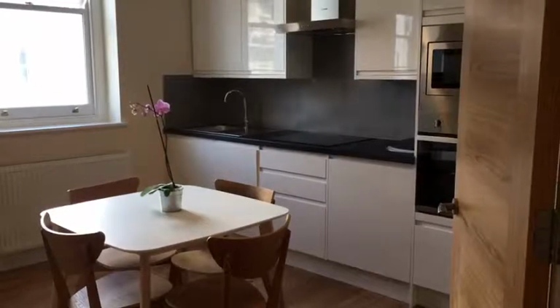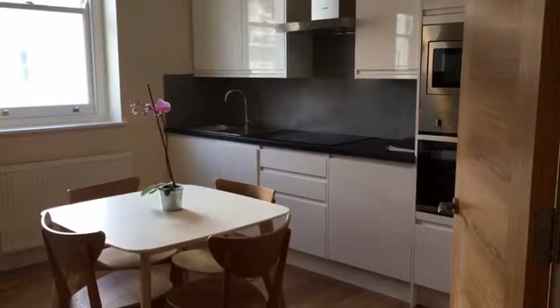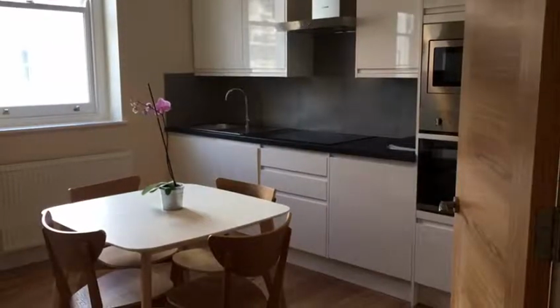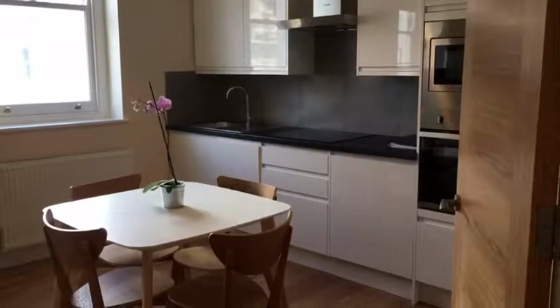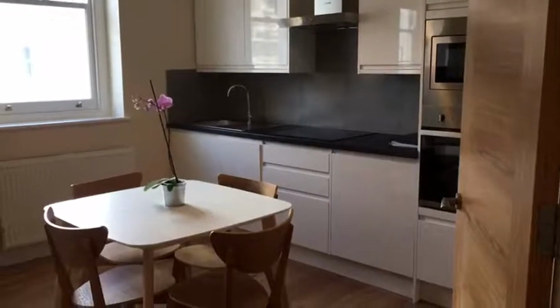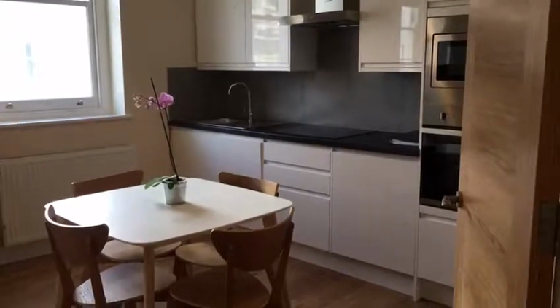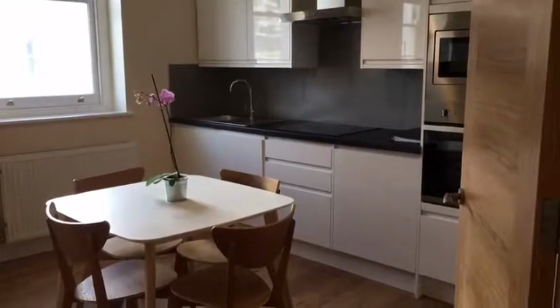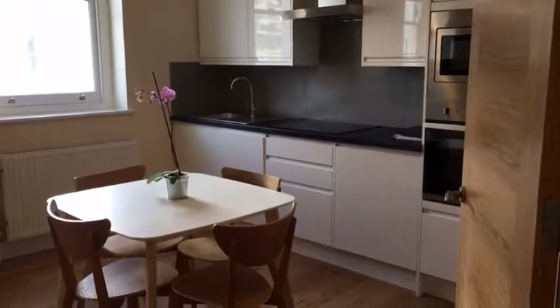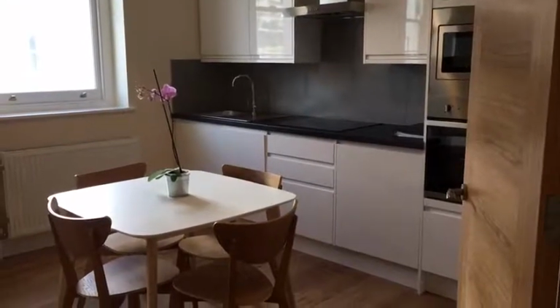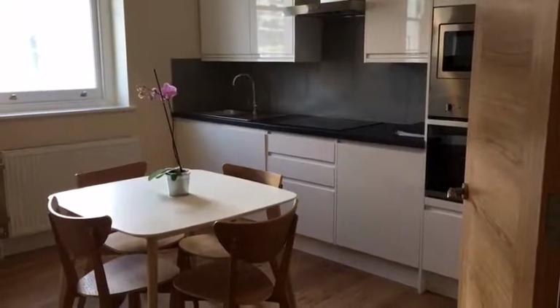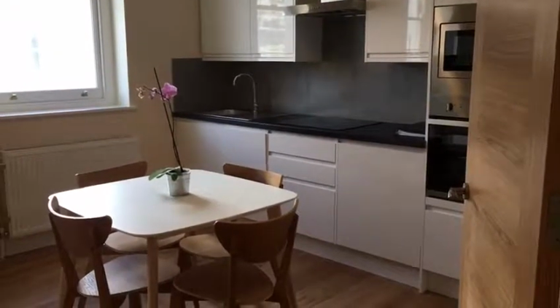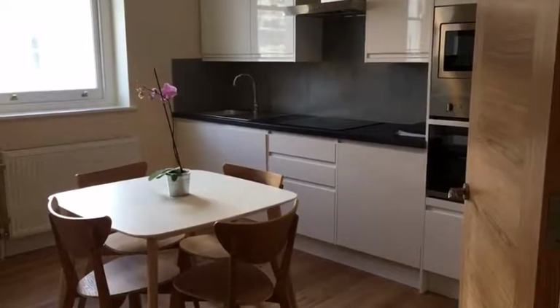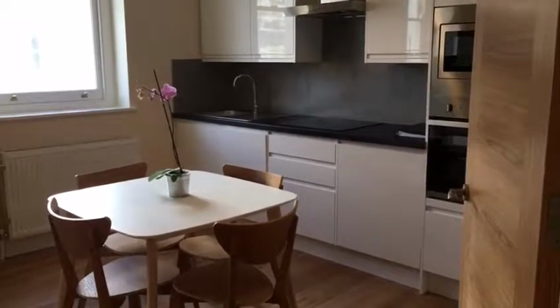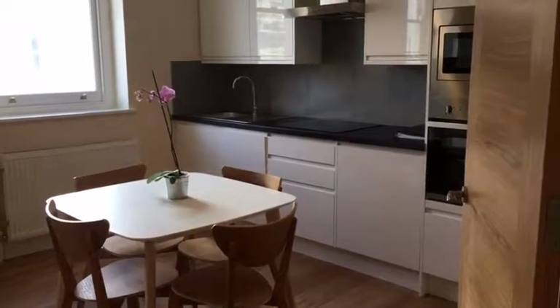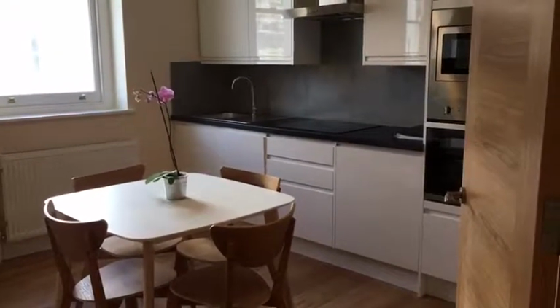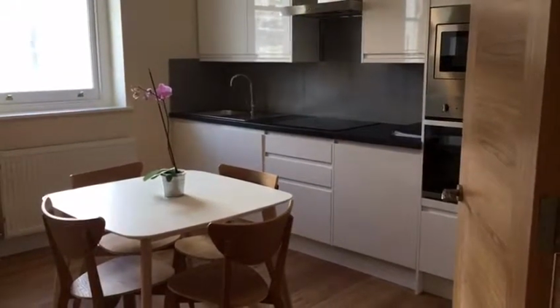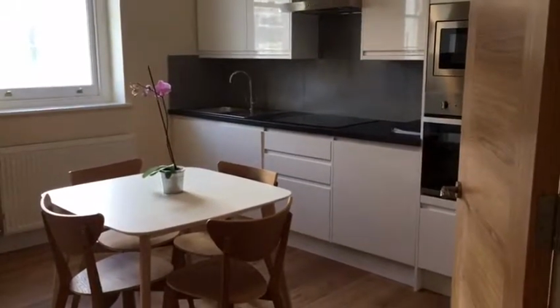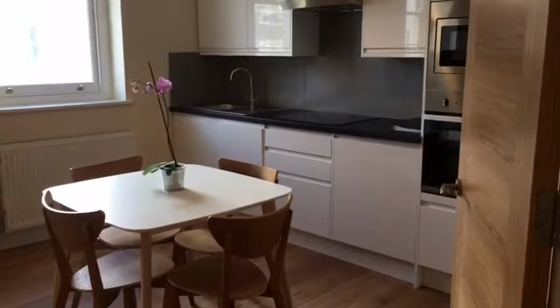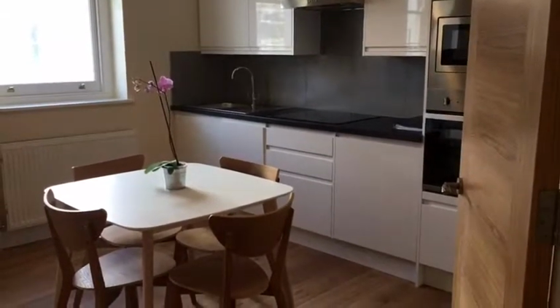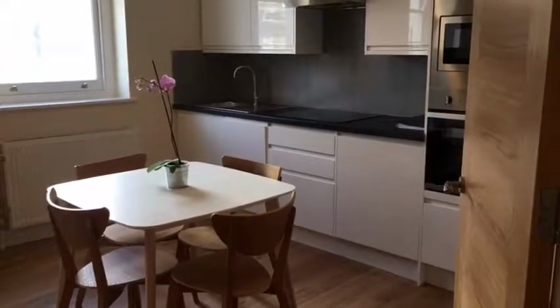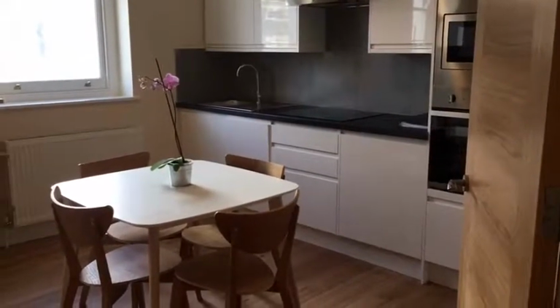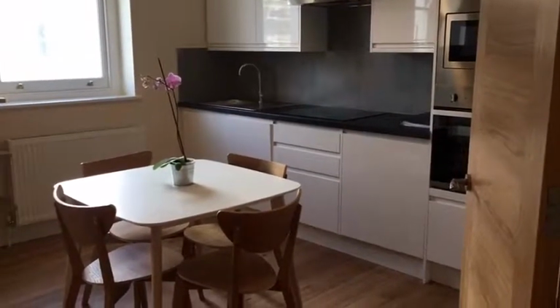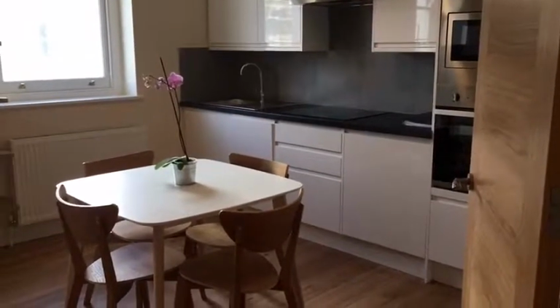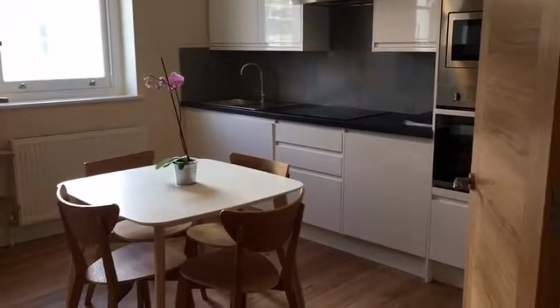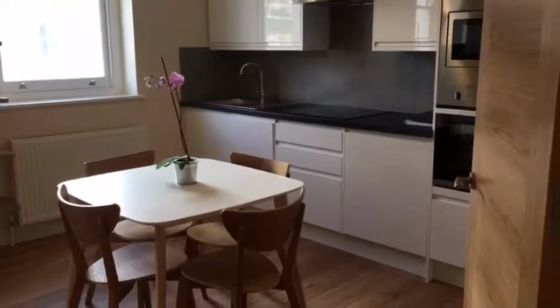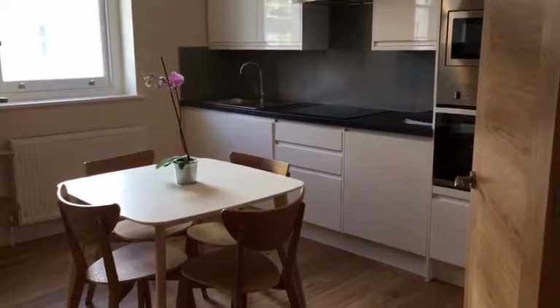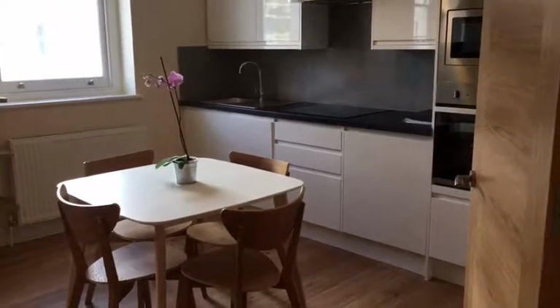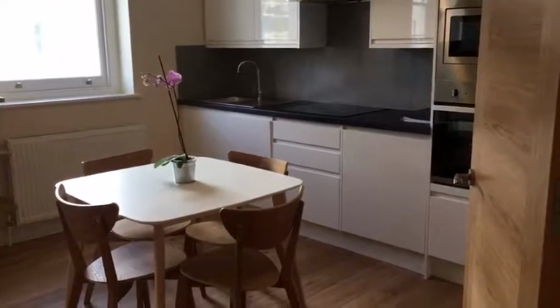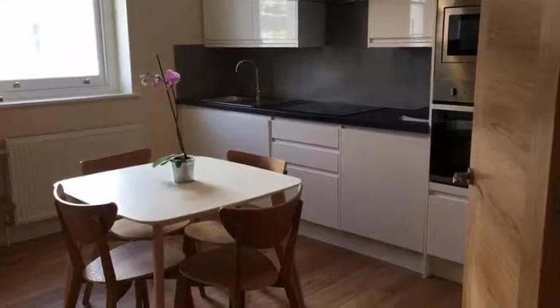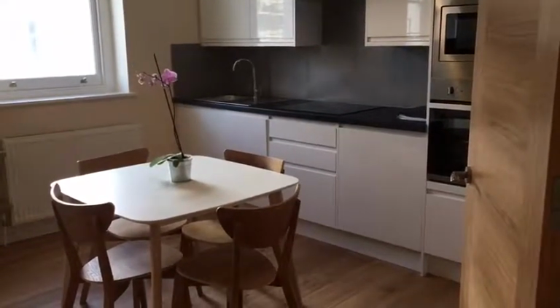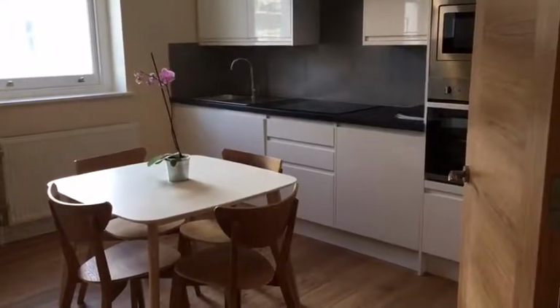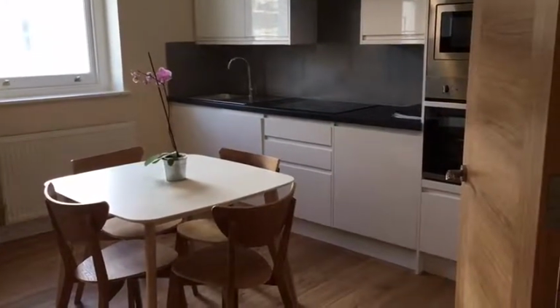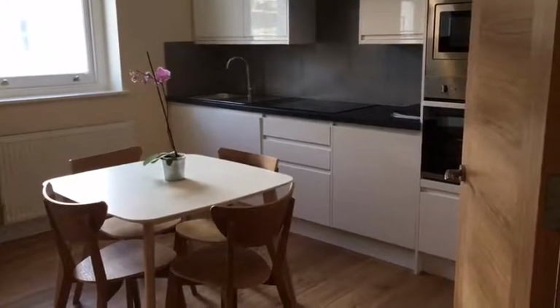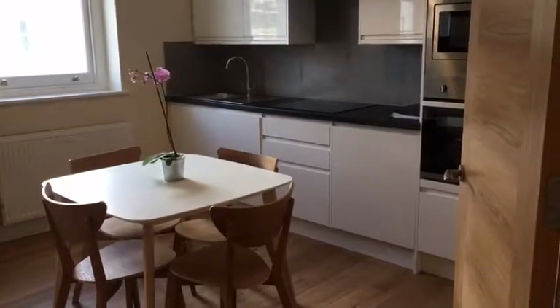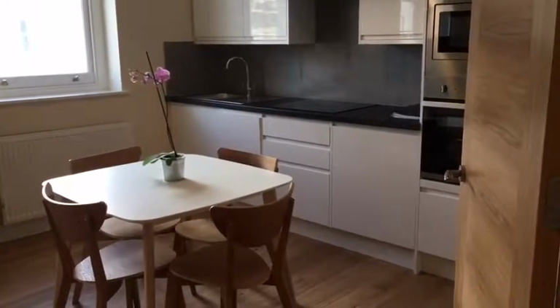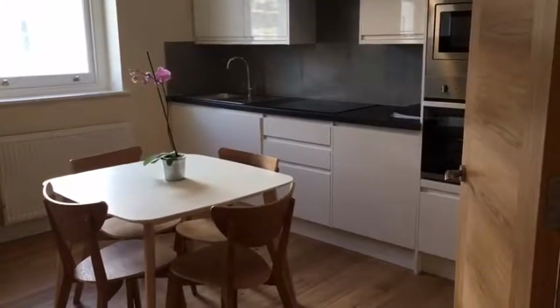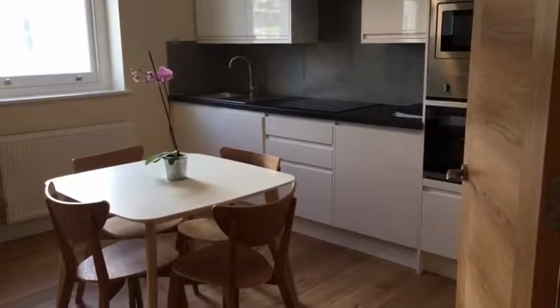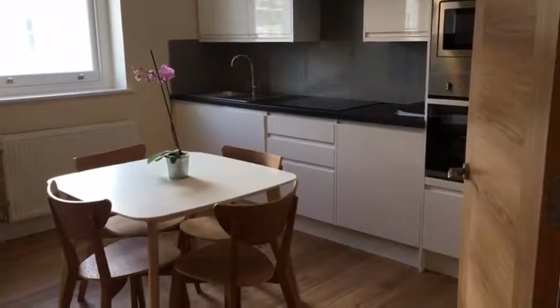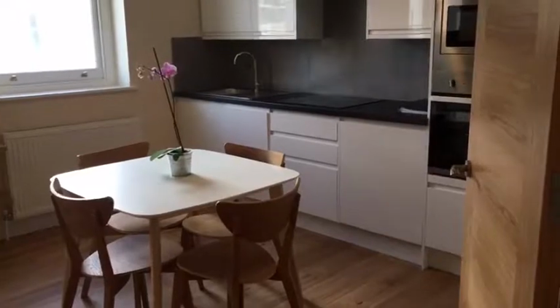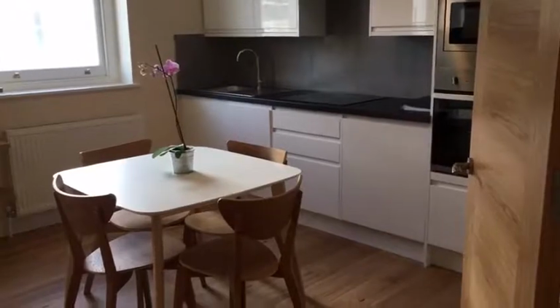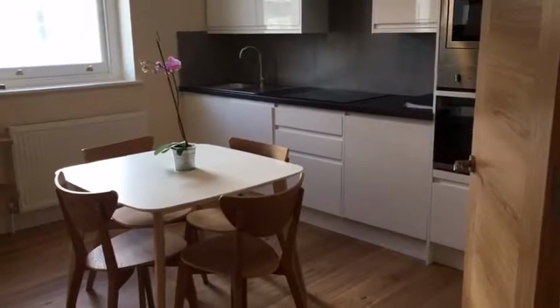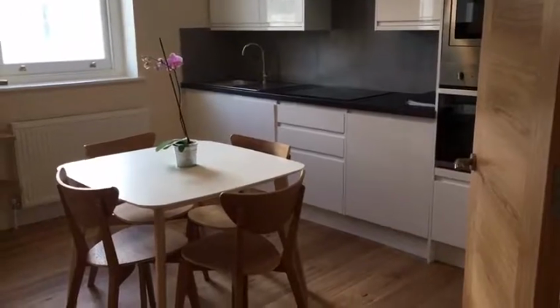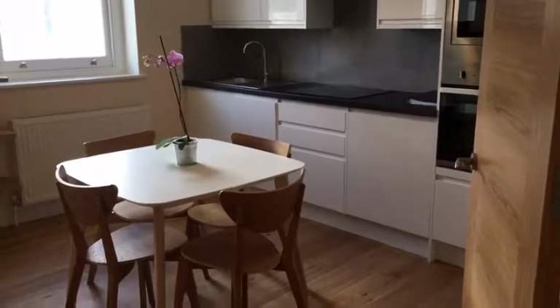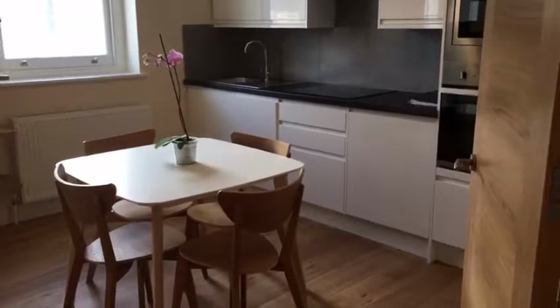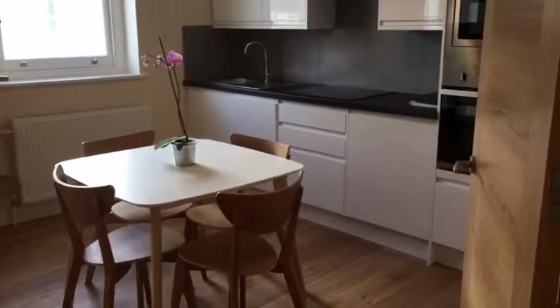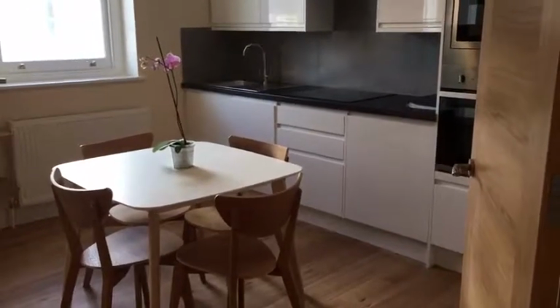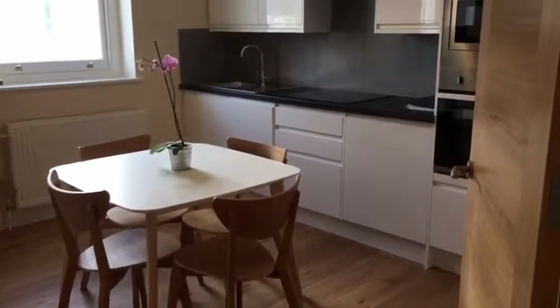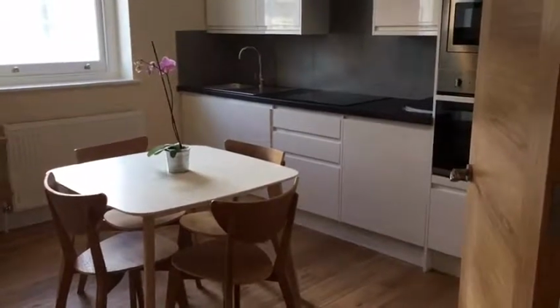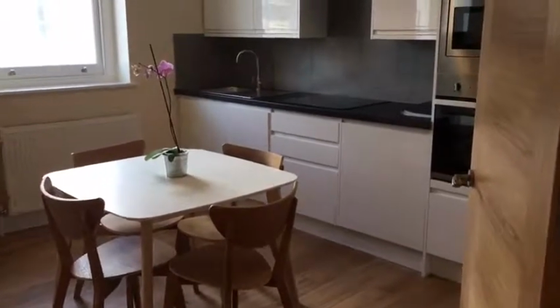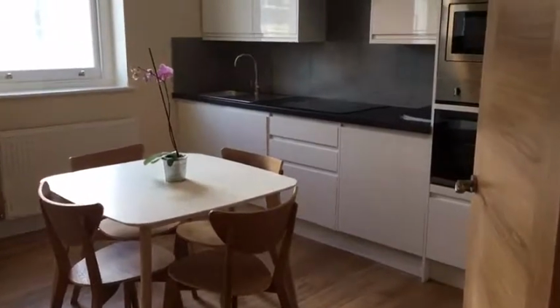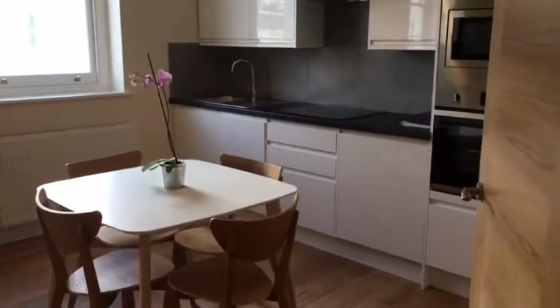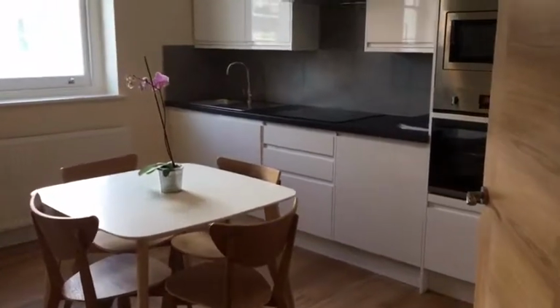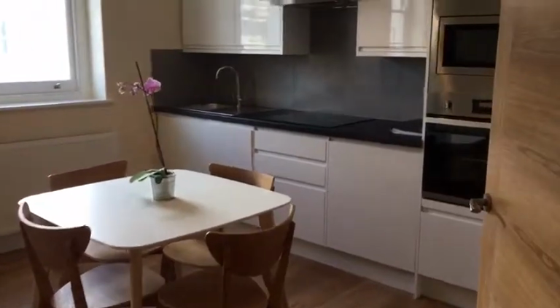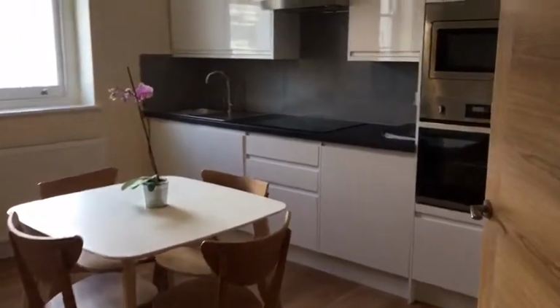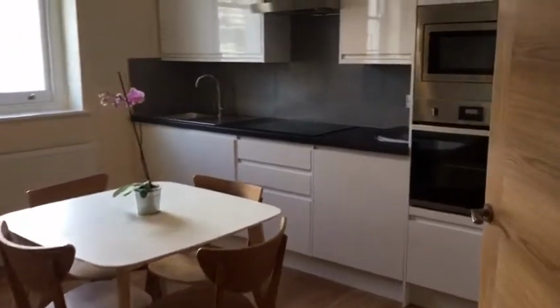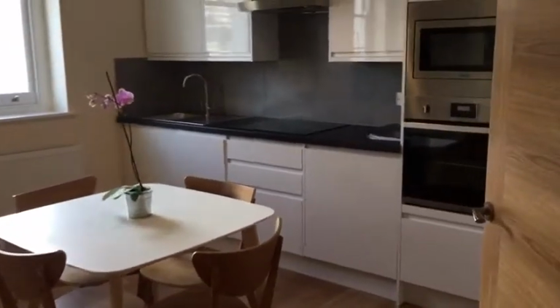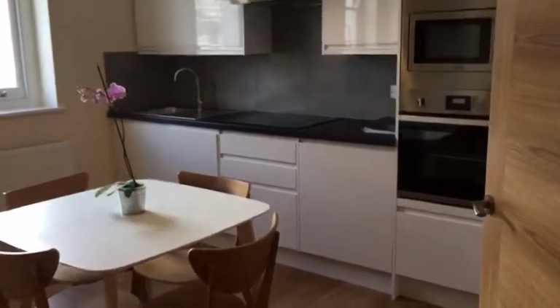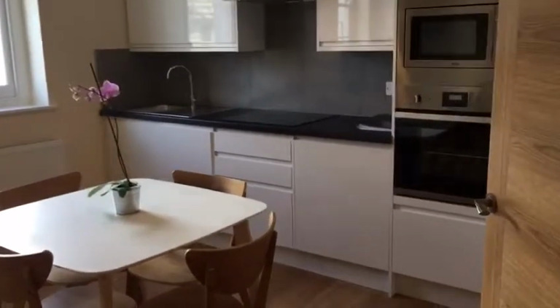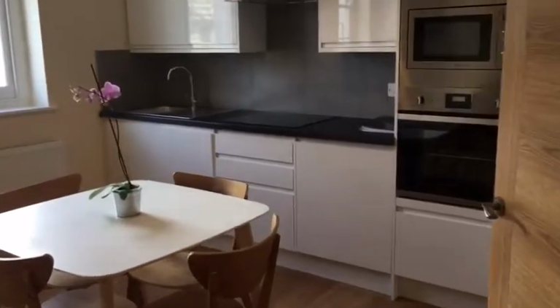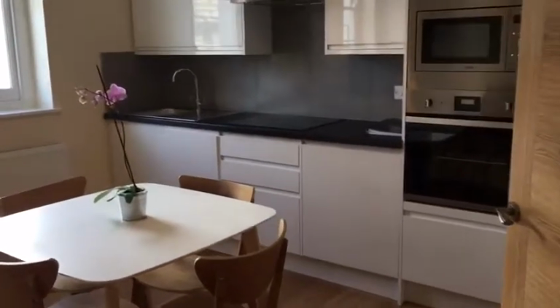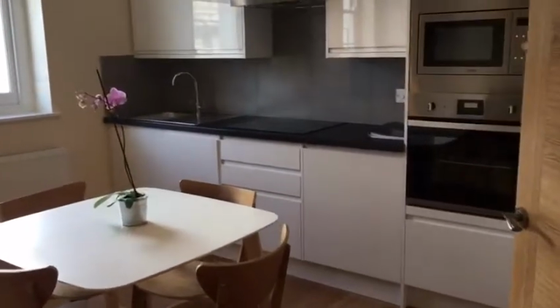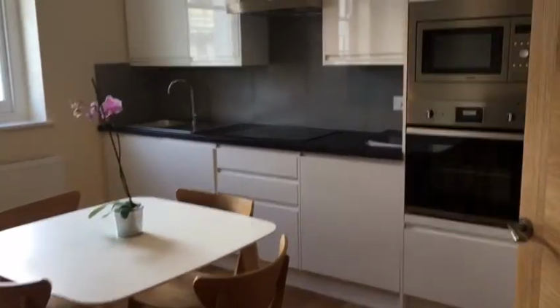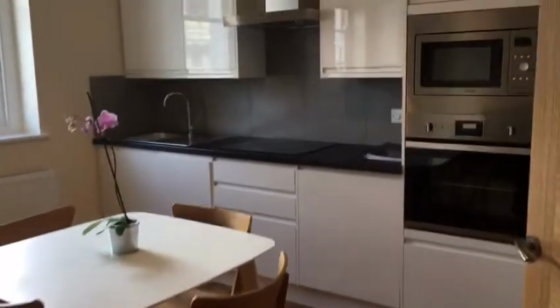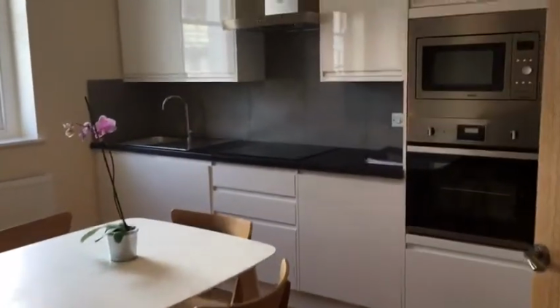Today we are in our one bedroom flat that we have available on Citadel Road for £580 a month. I'm just giving you a little video tour around the property.